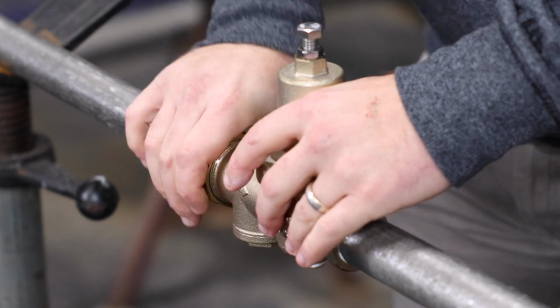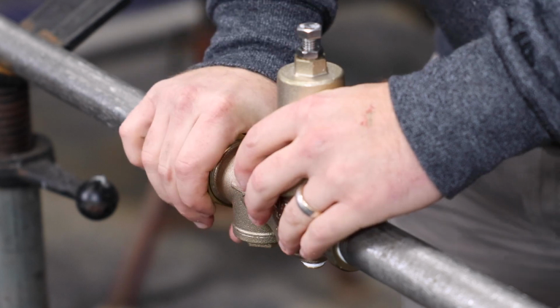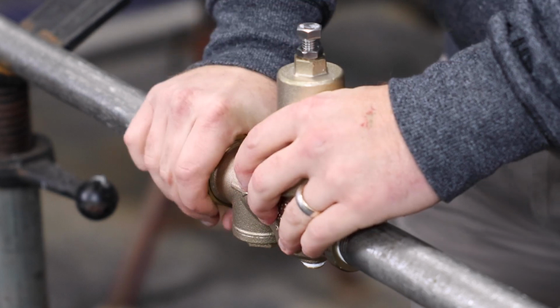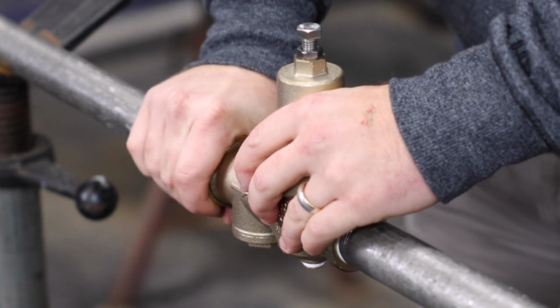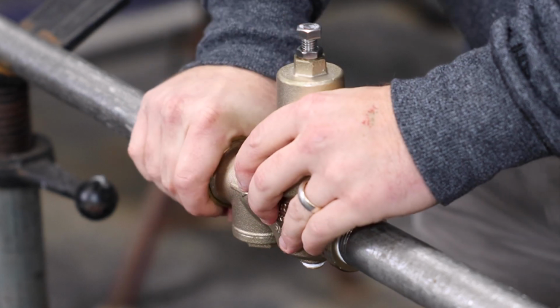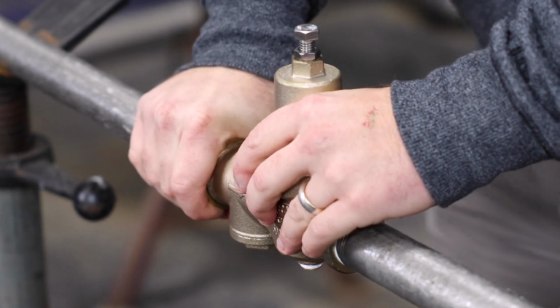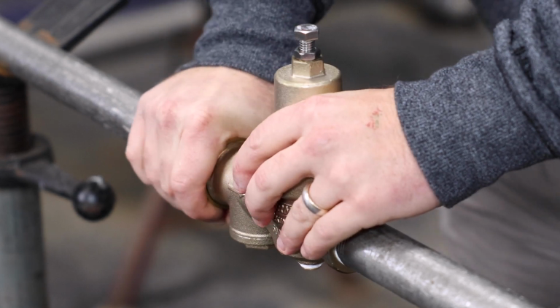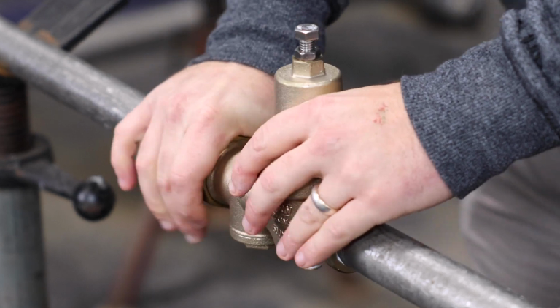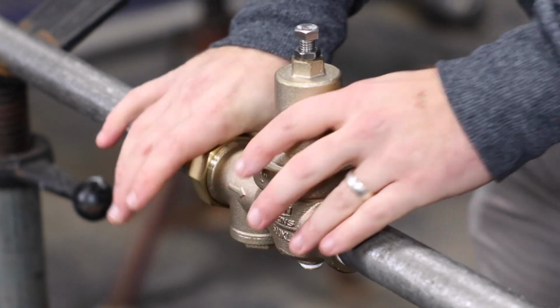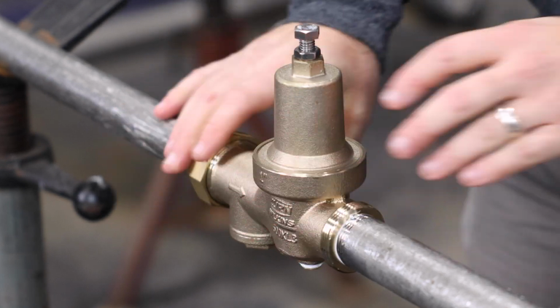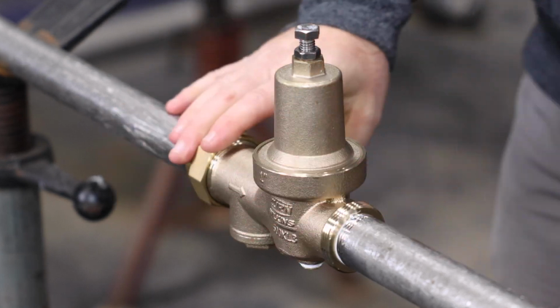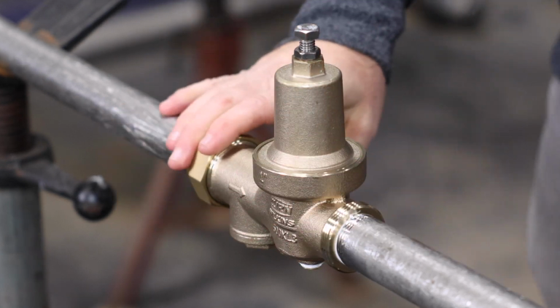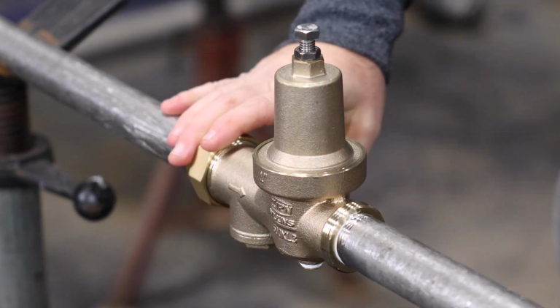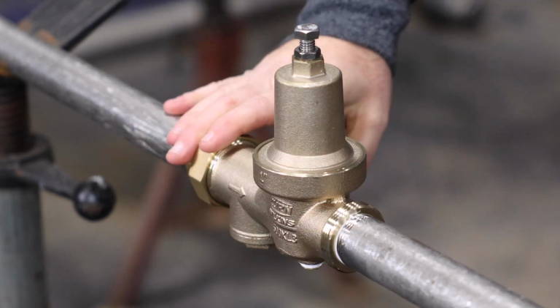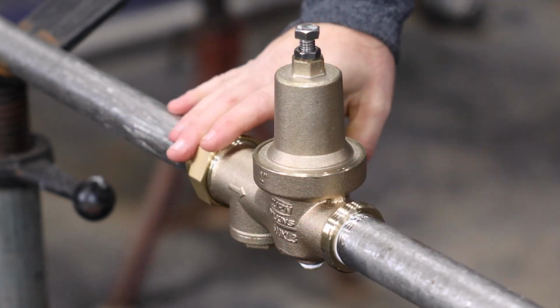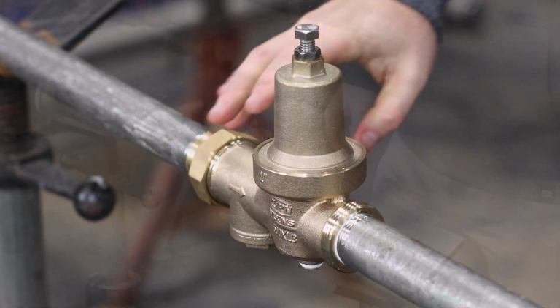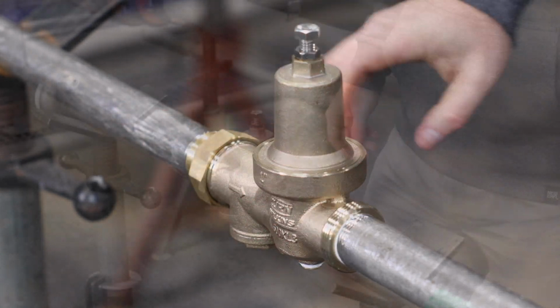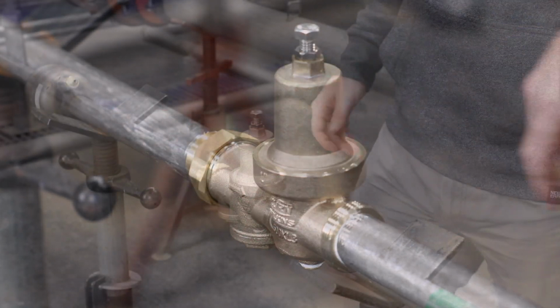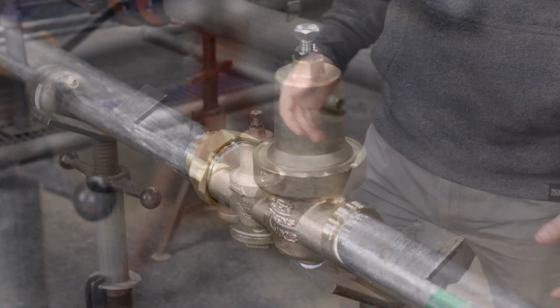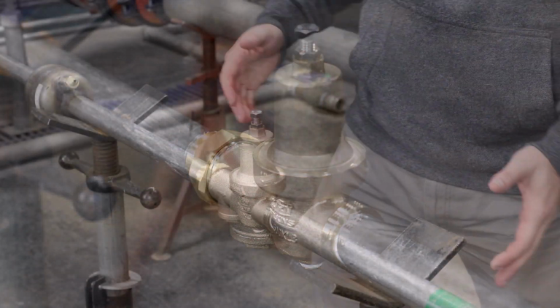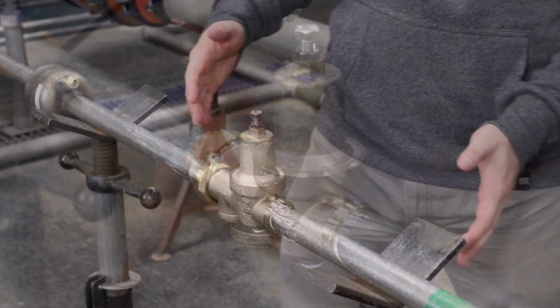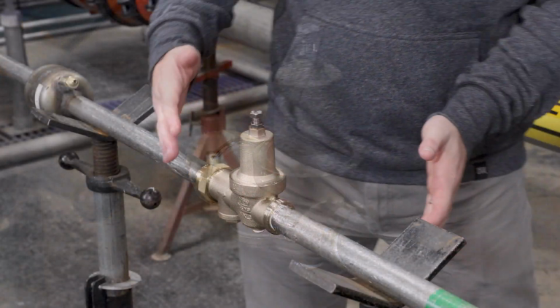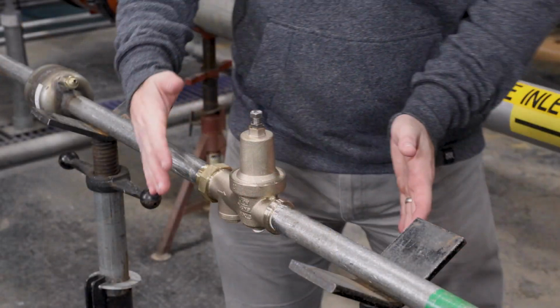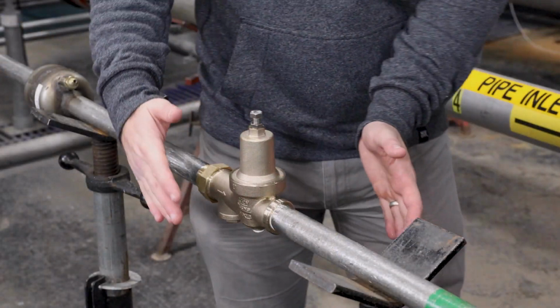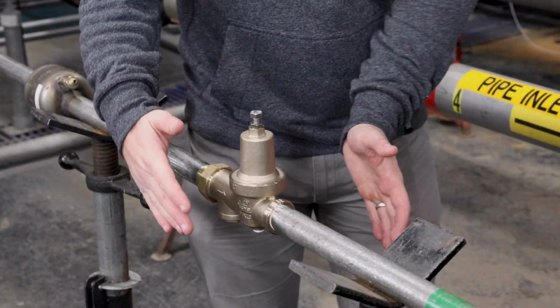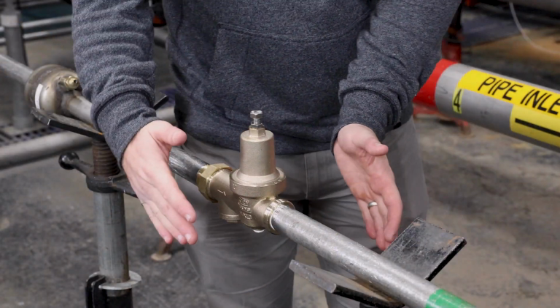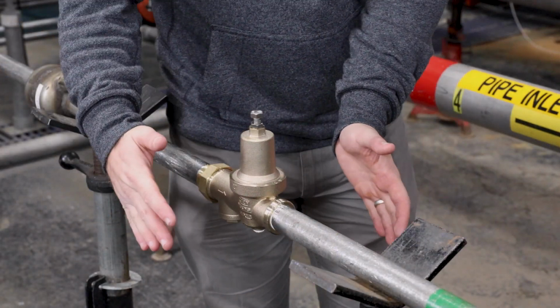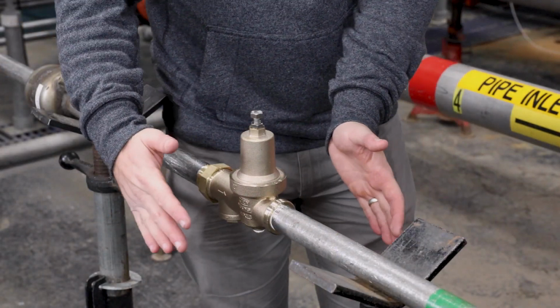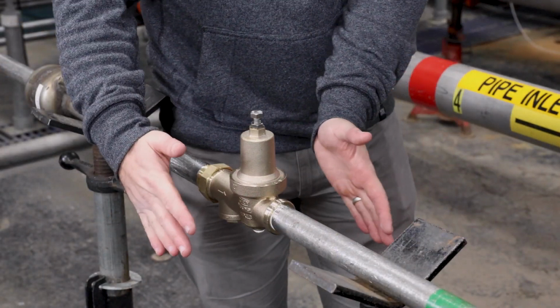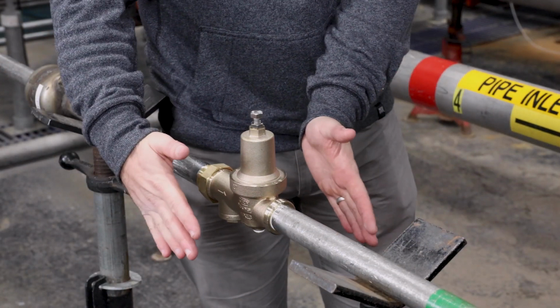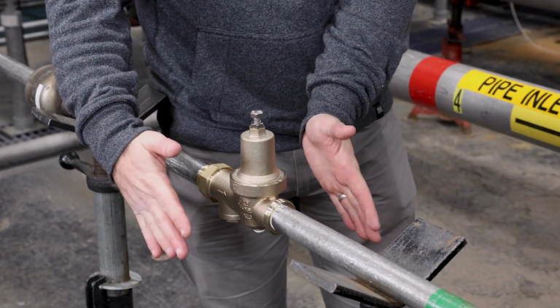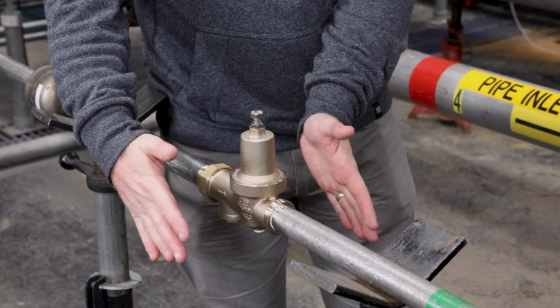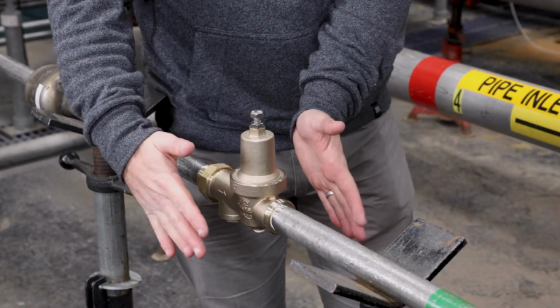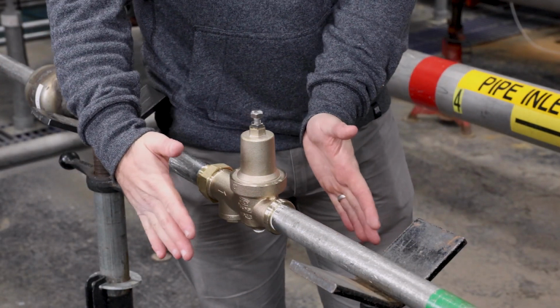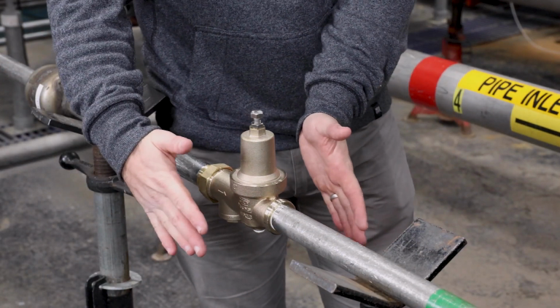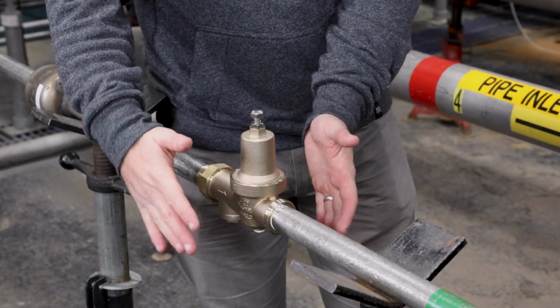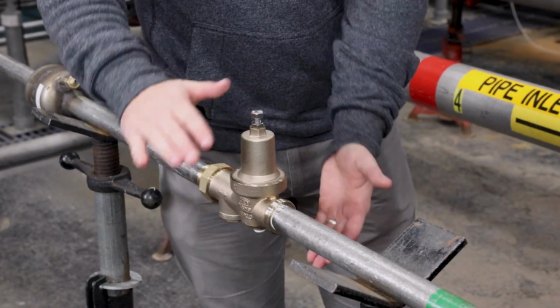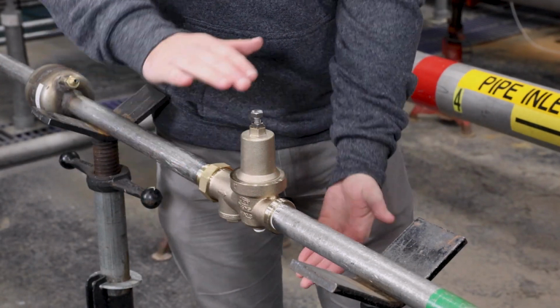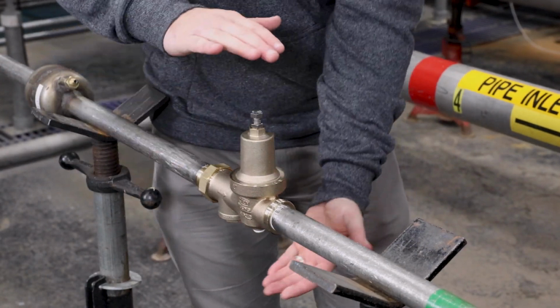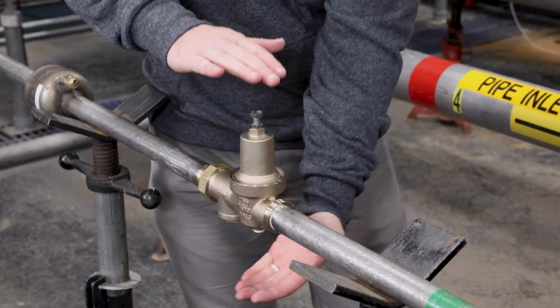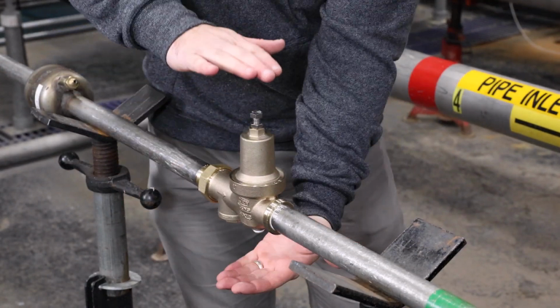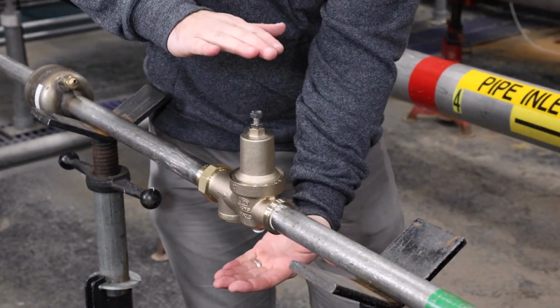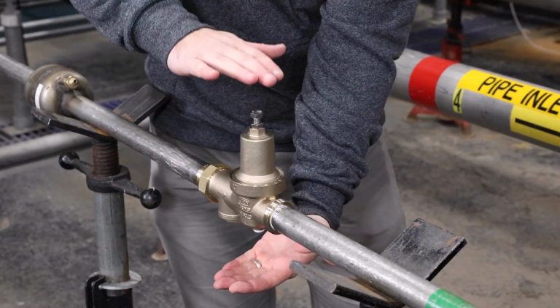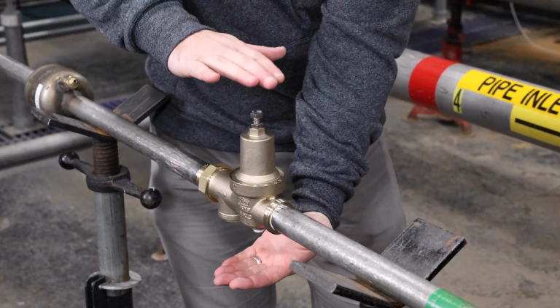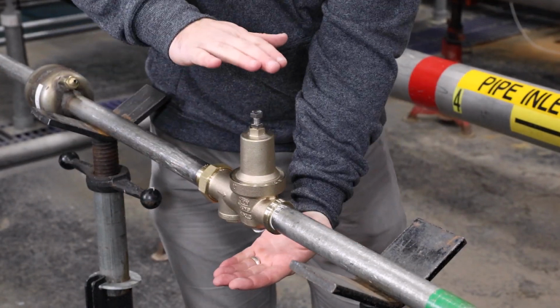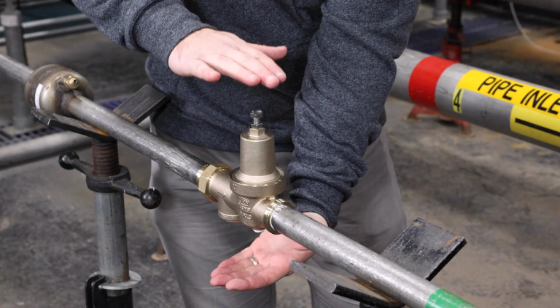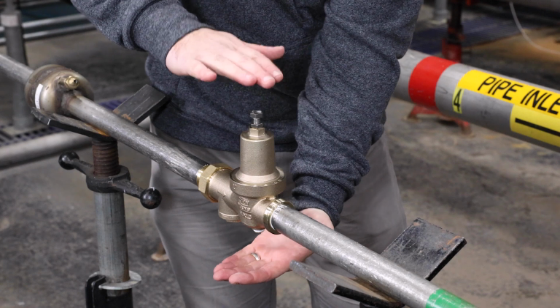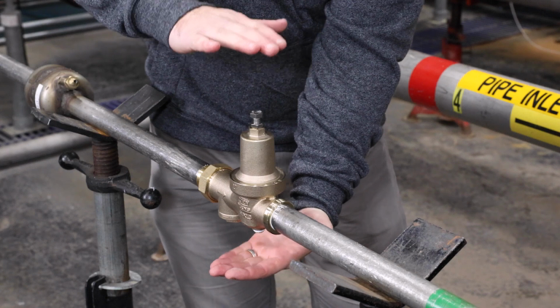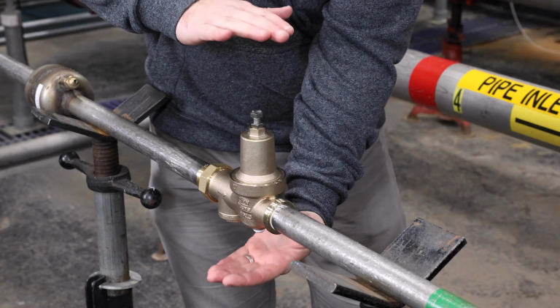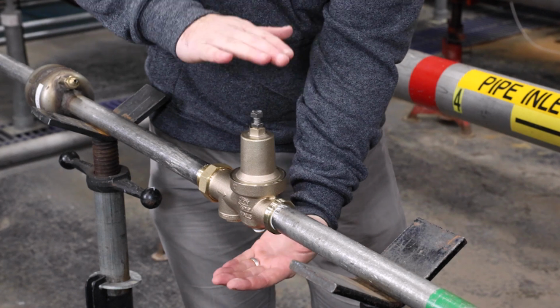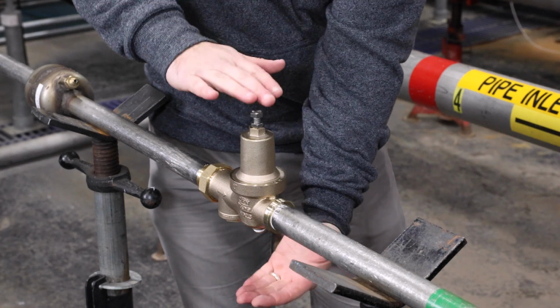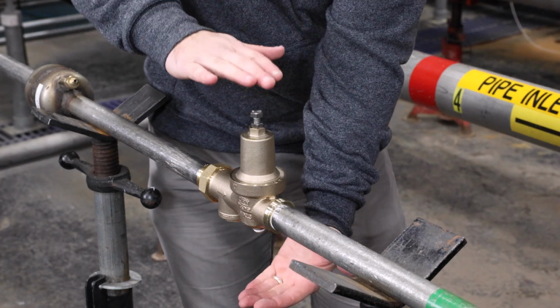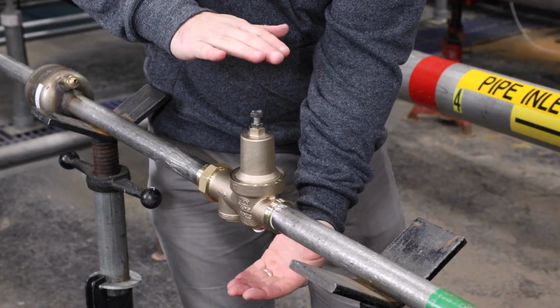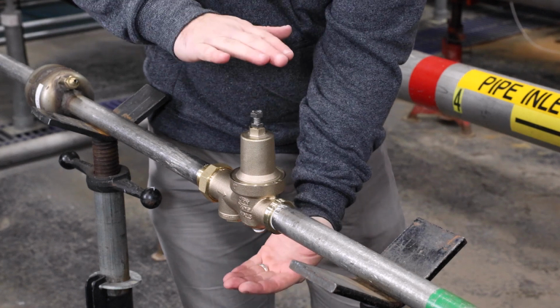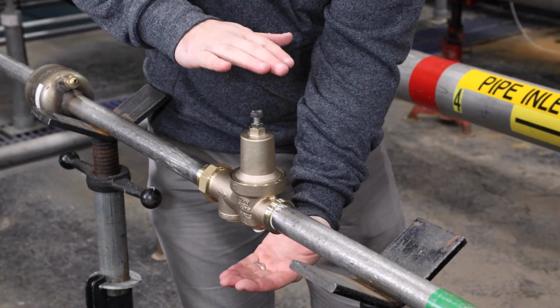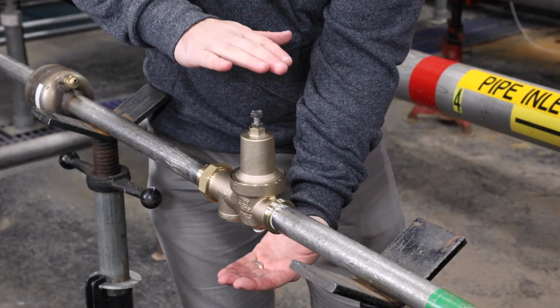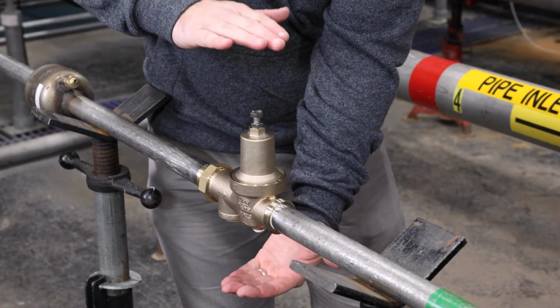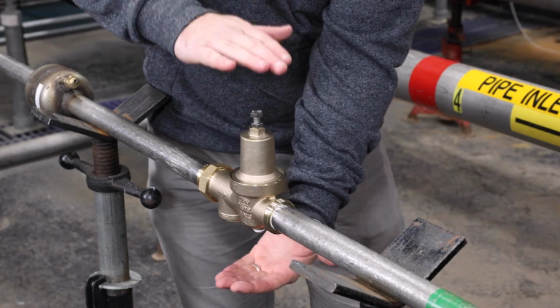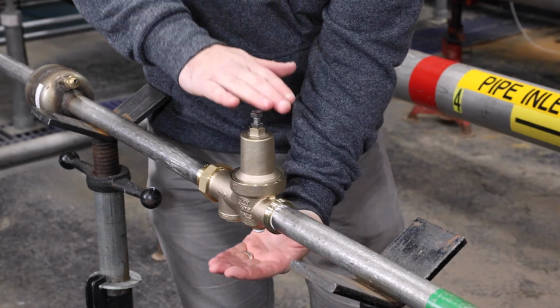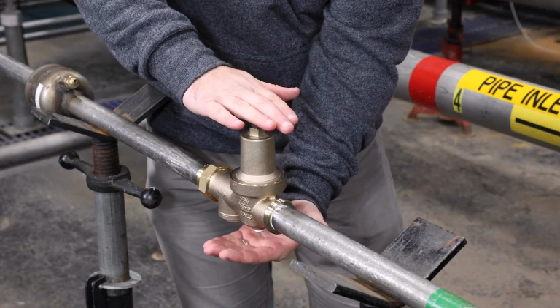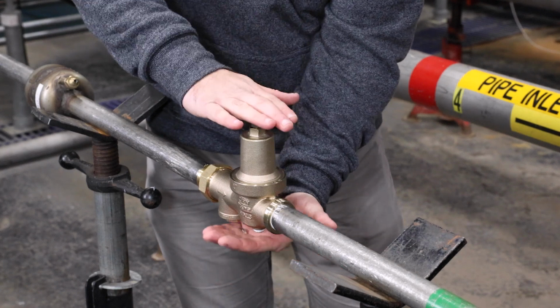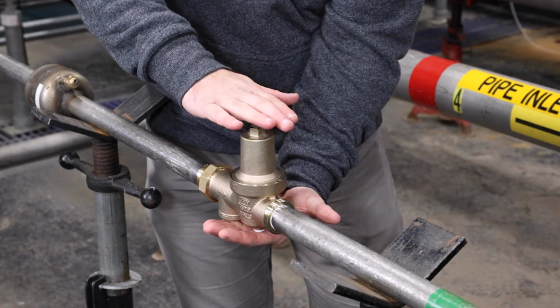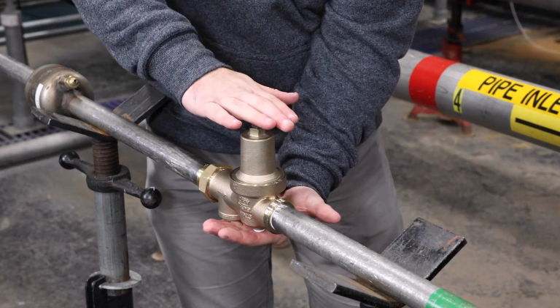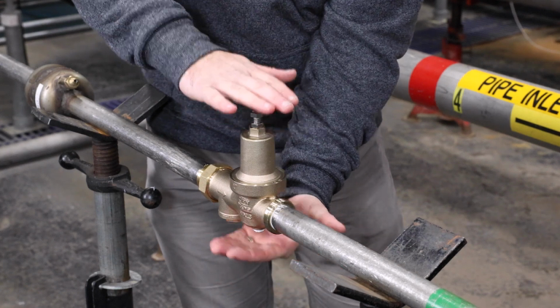When installing the 600XL3, make sure to leave enough room around the unit for testing, inspection, and maintenance.